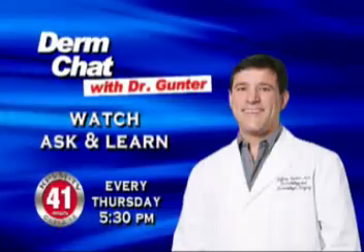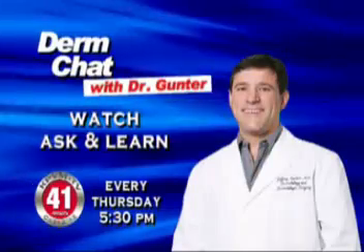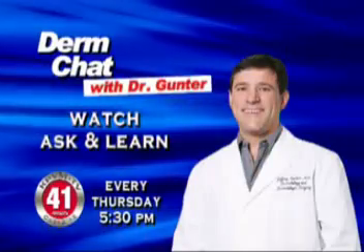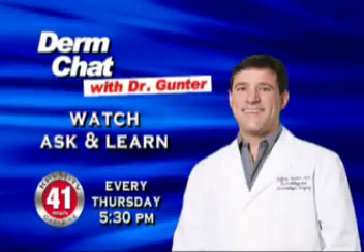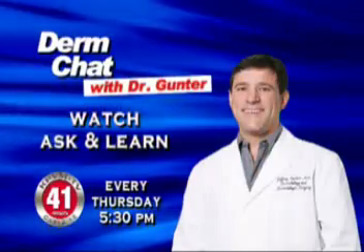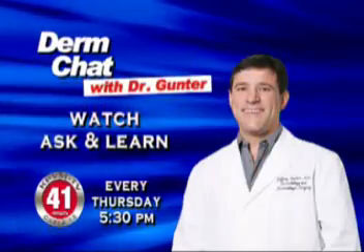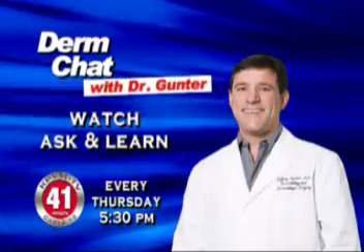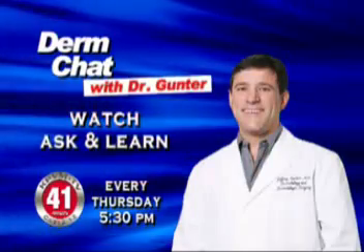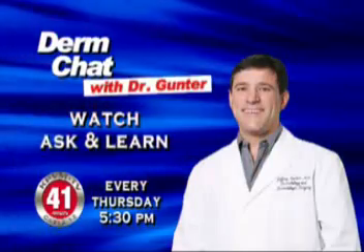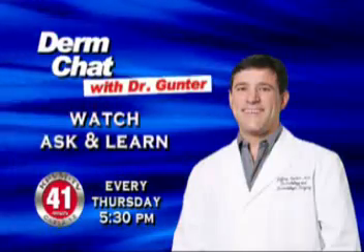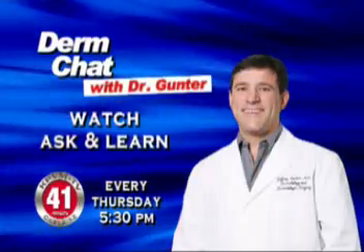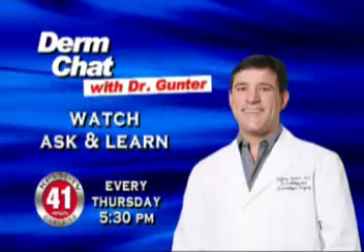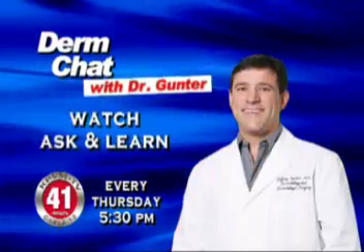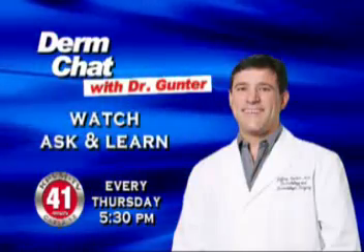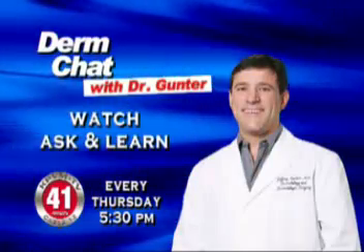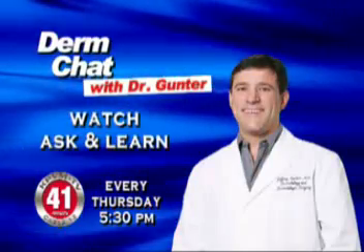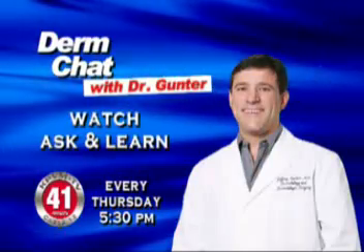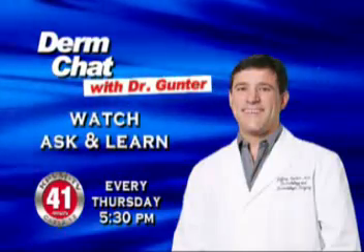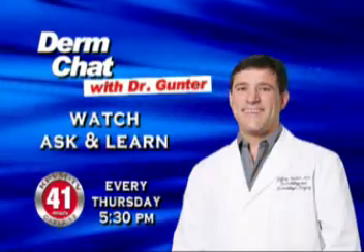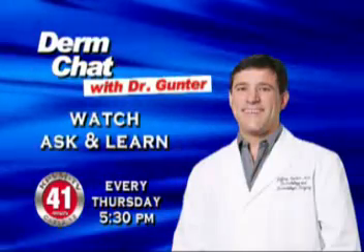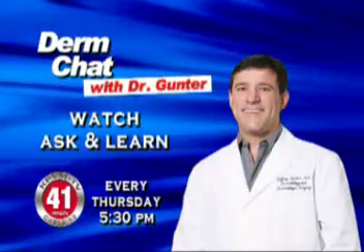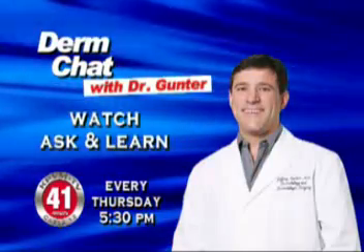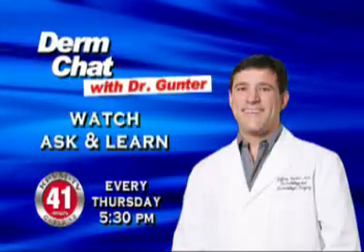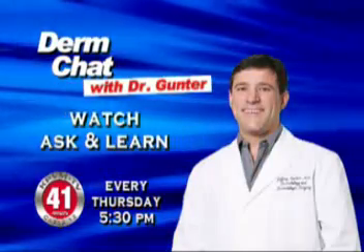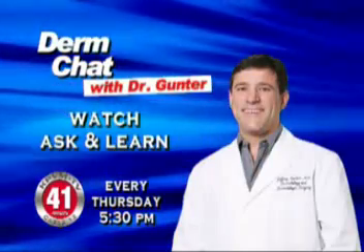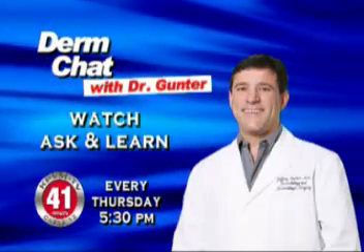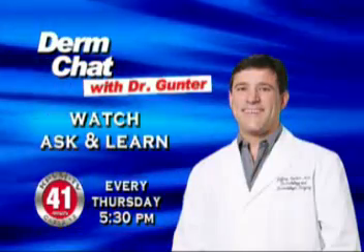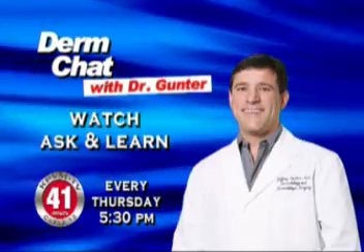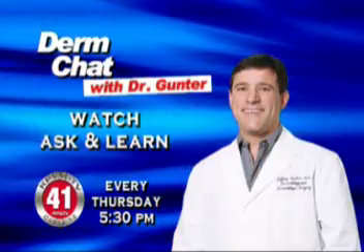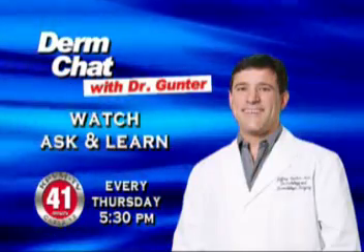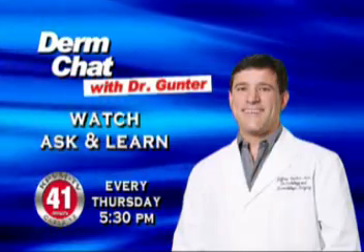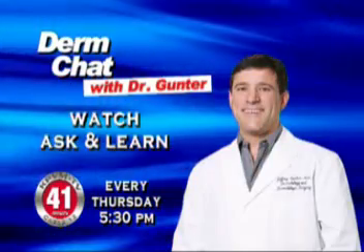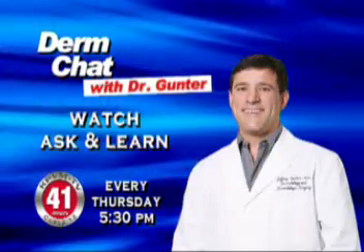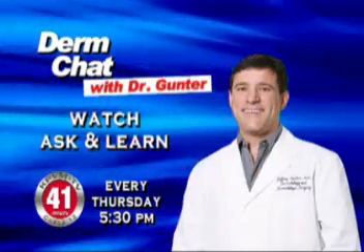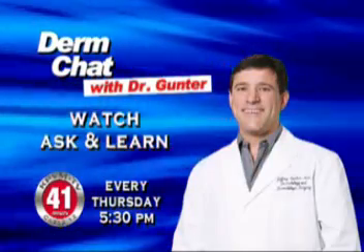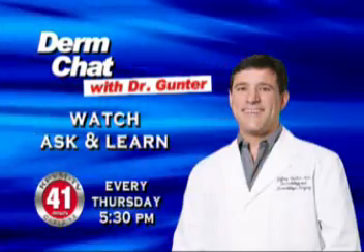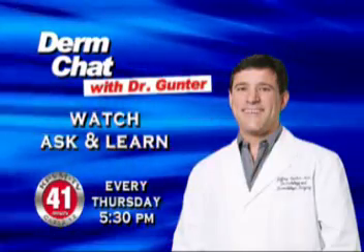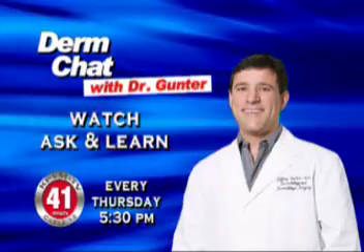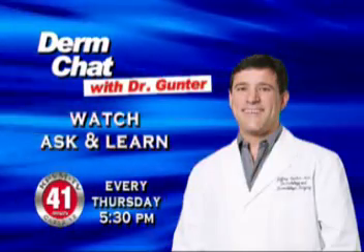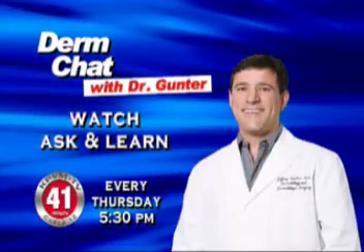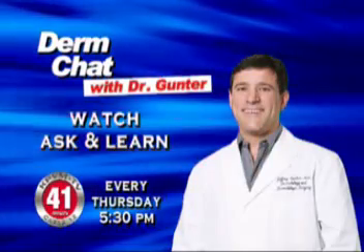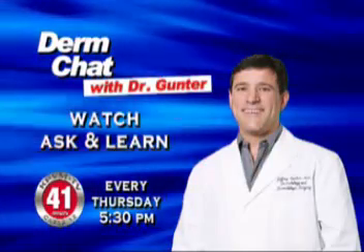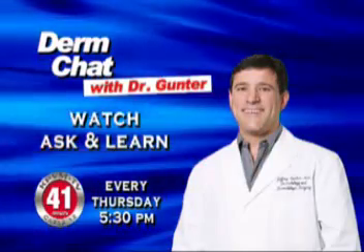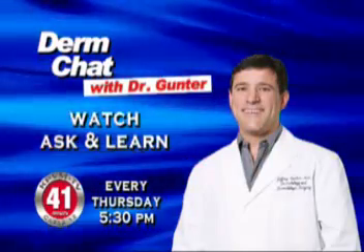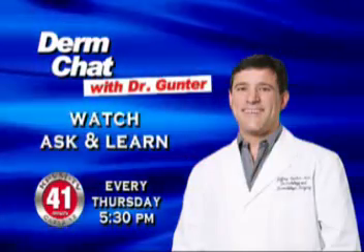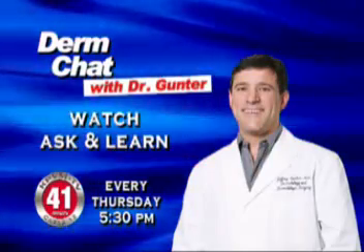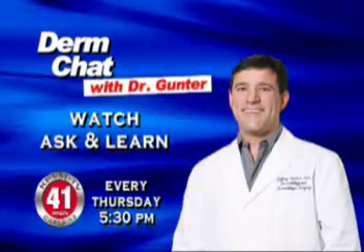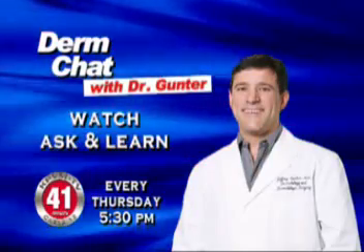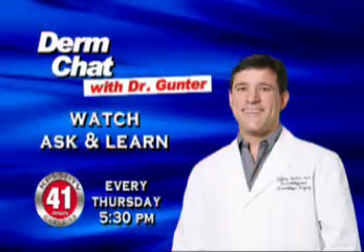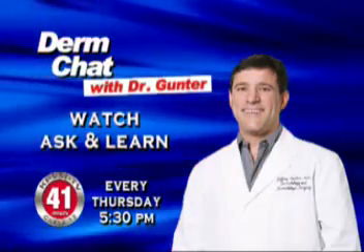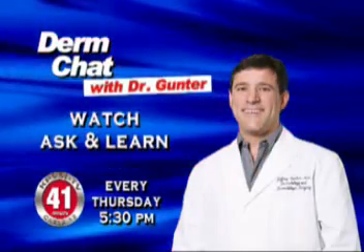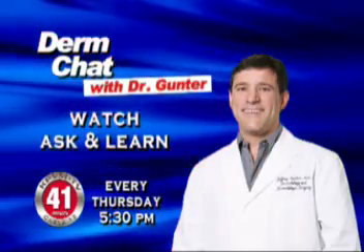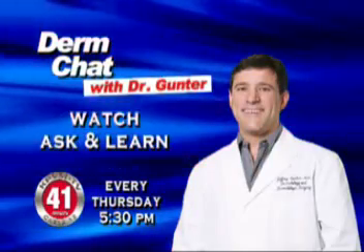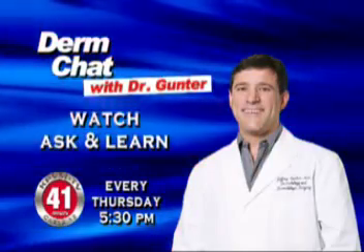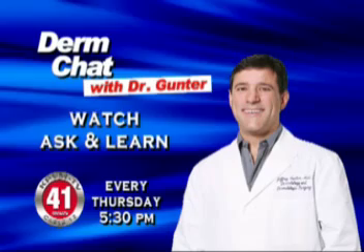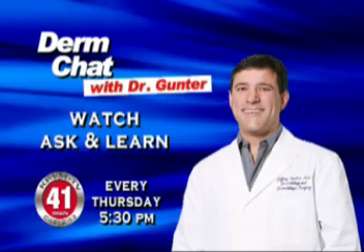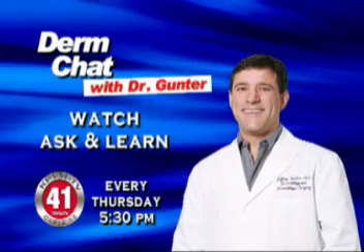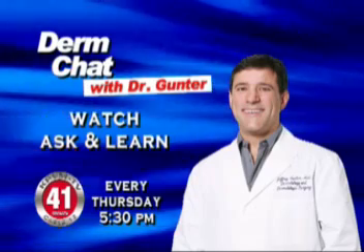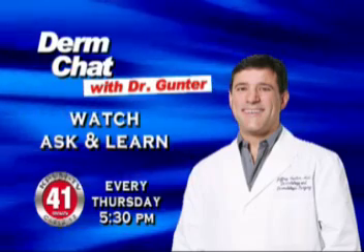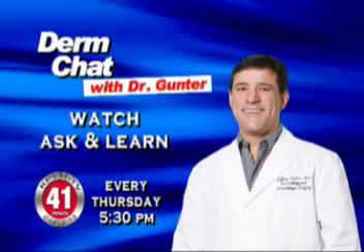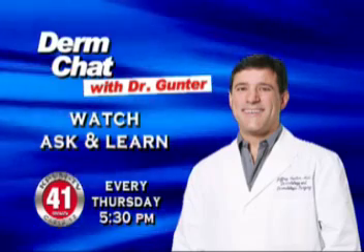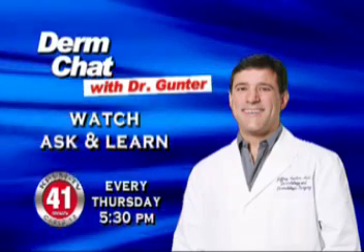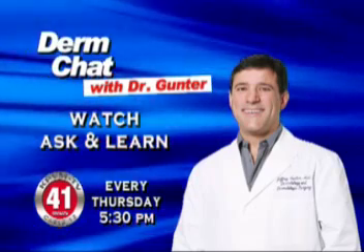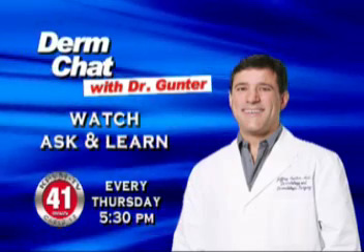Watch, ask, and learn. Derm Chat every Thursday night at 5:30 p.m. right here on KPVM-TV, Channel 41, Cable 12.